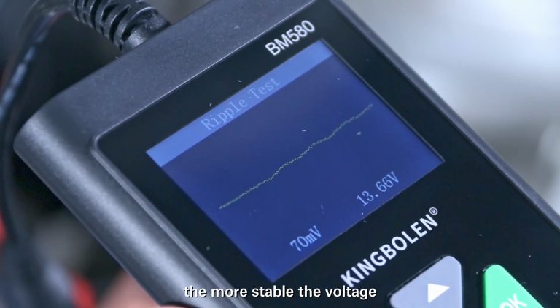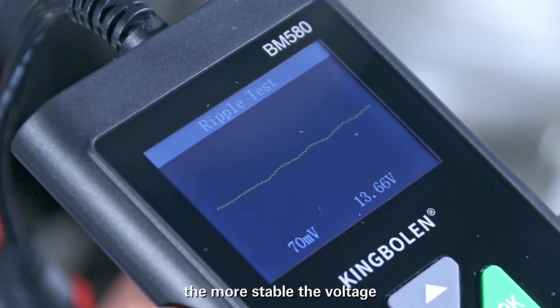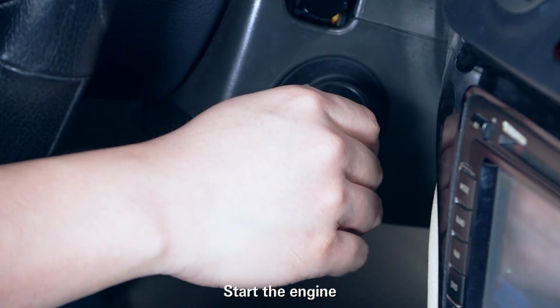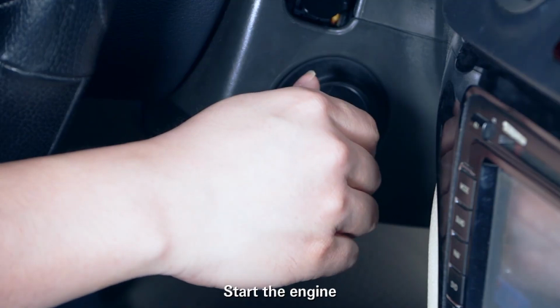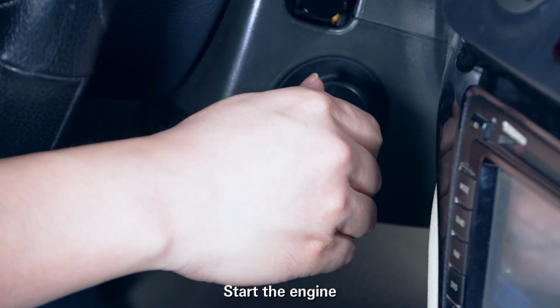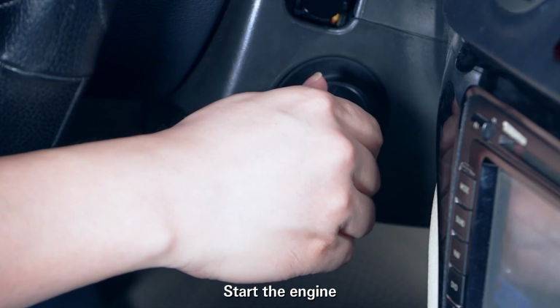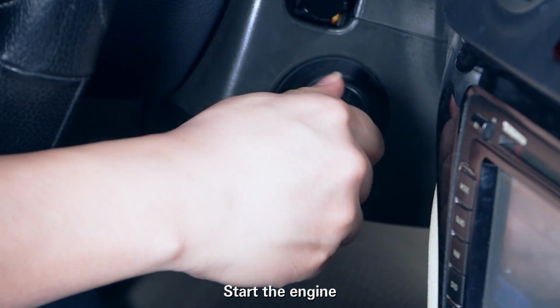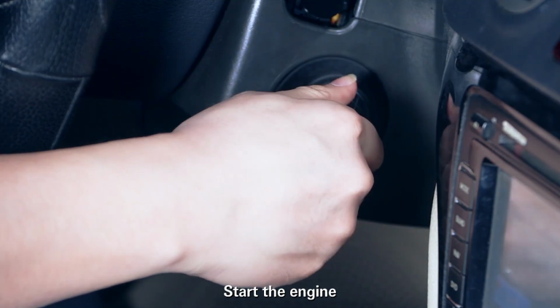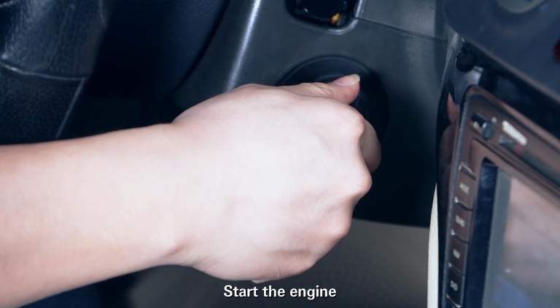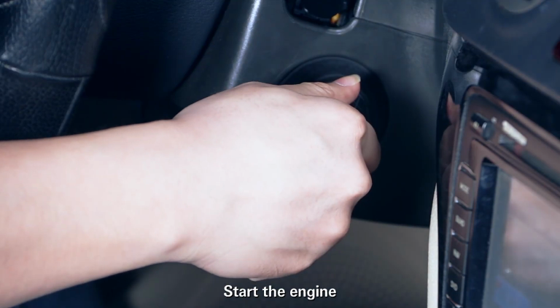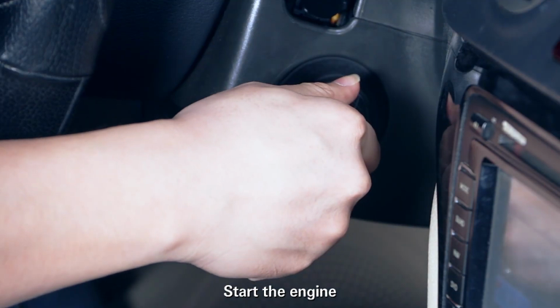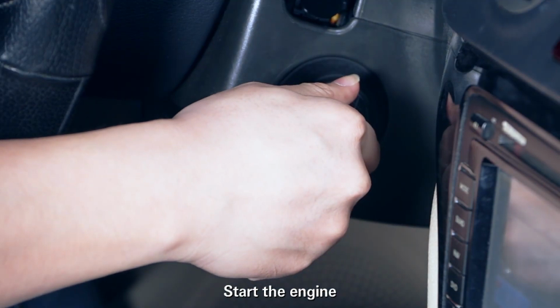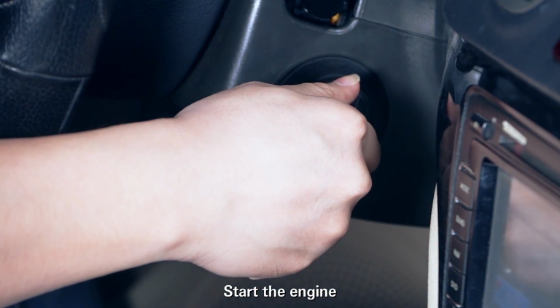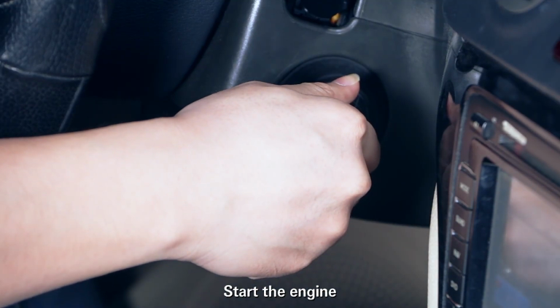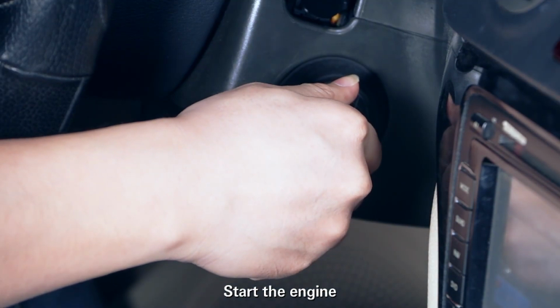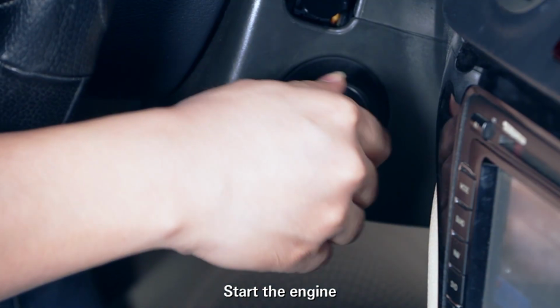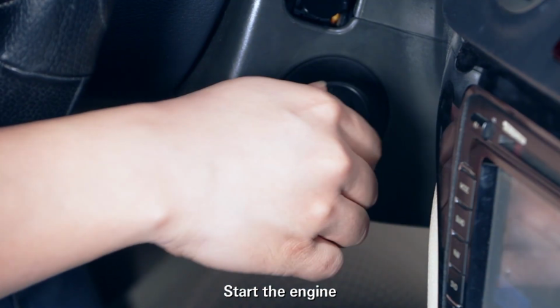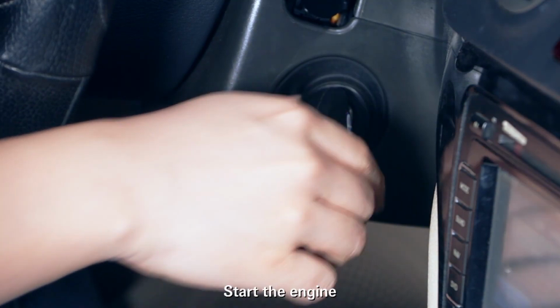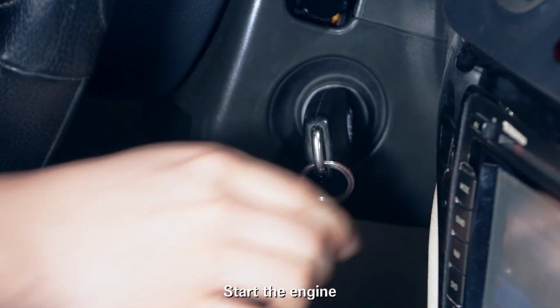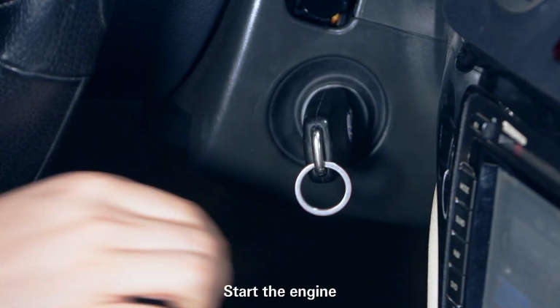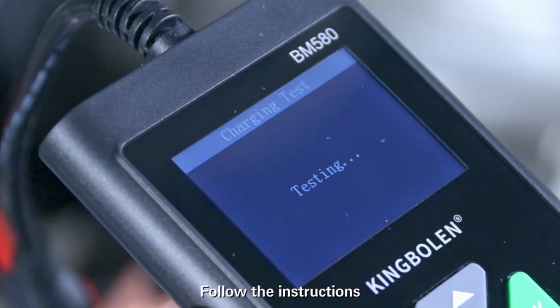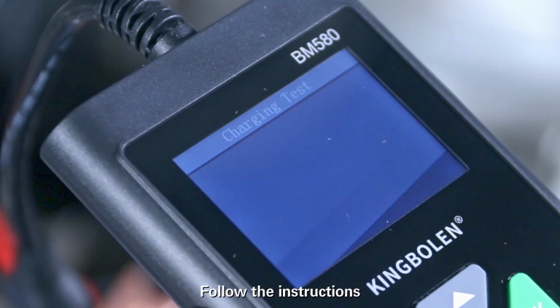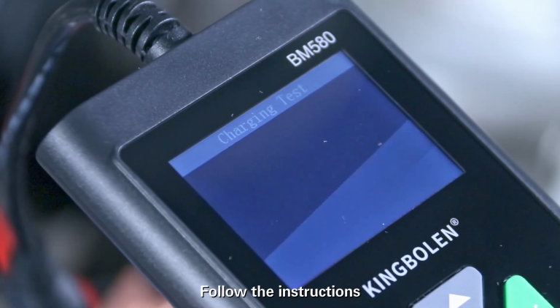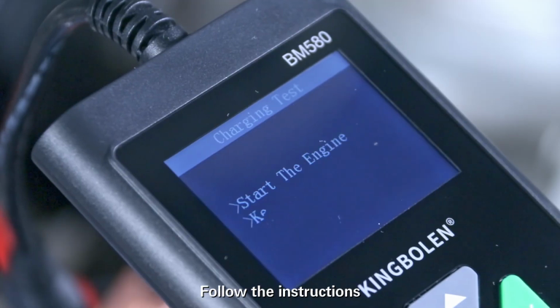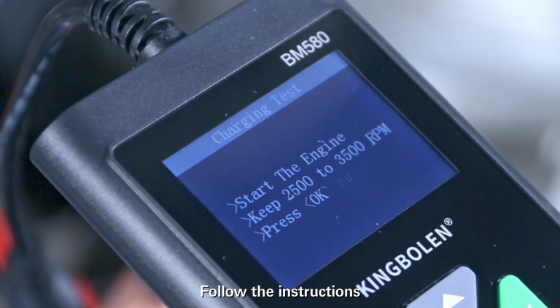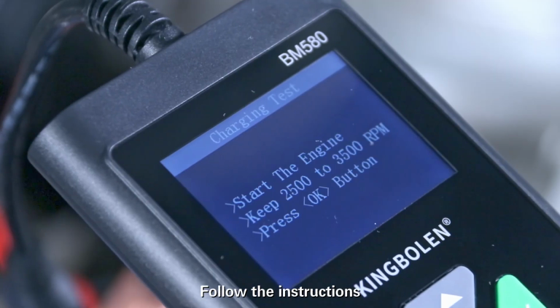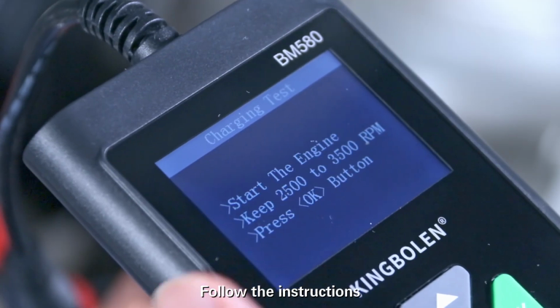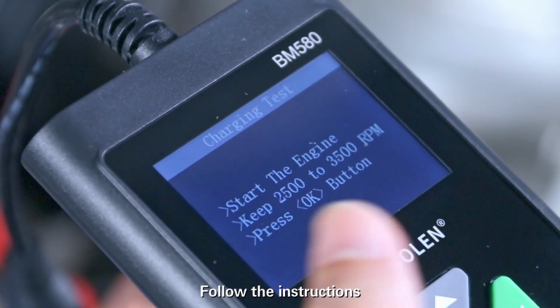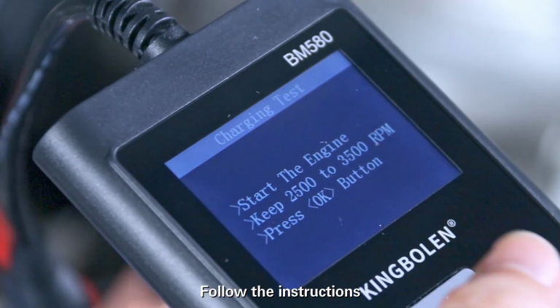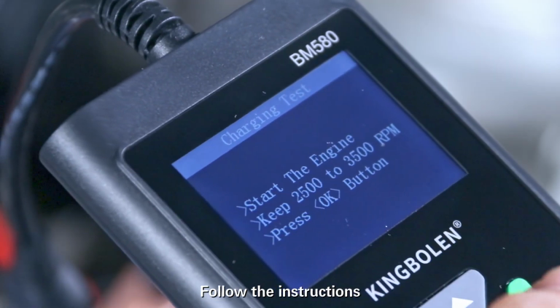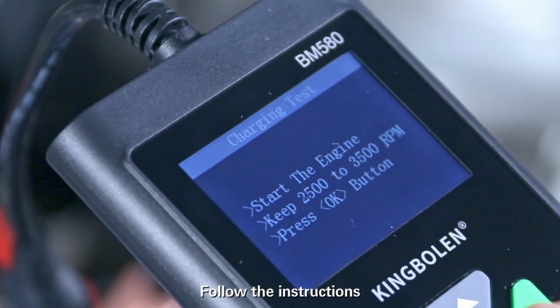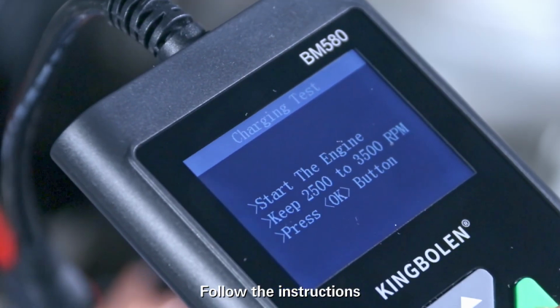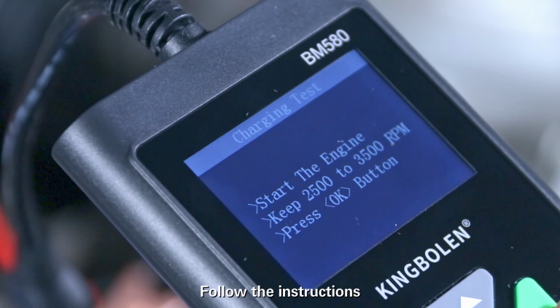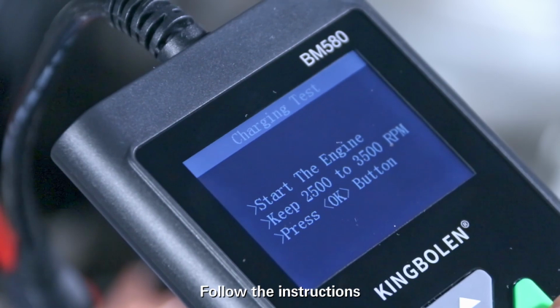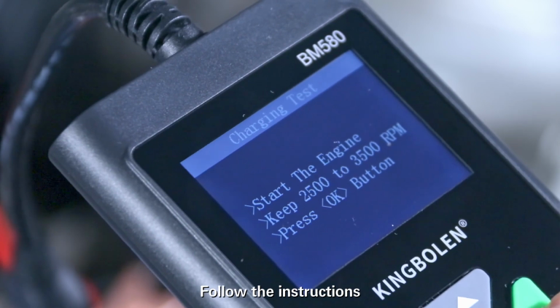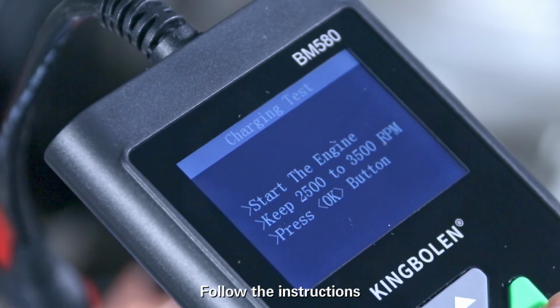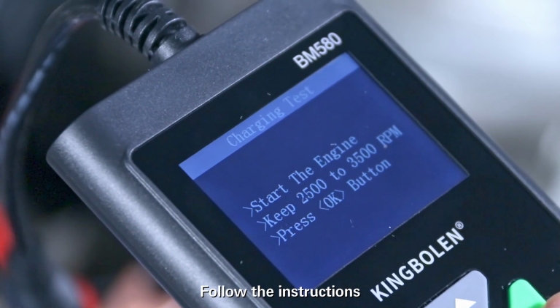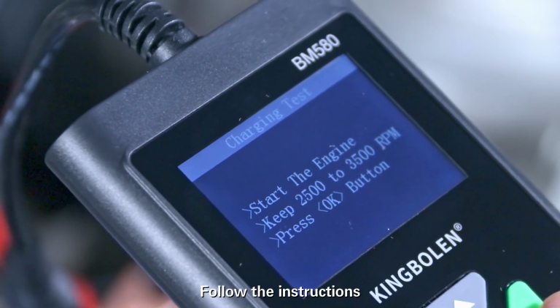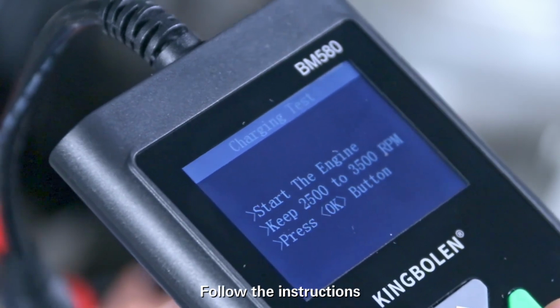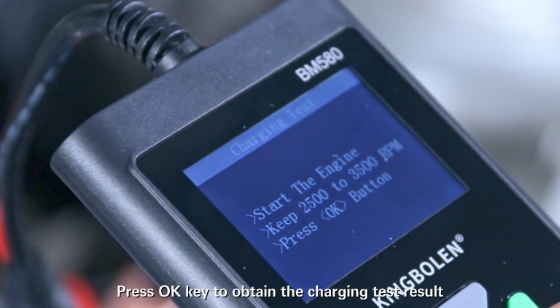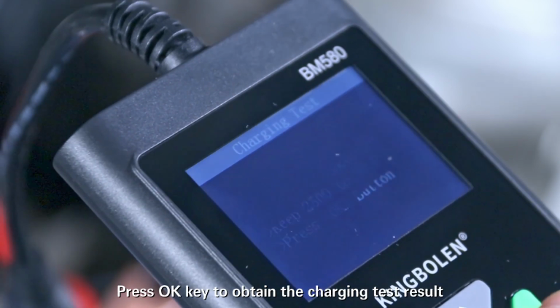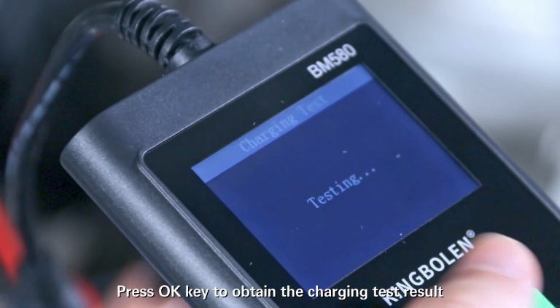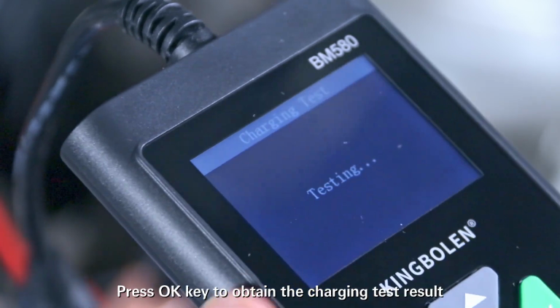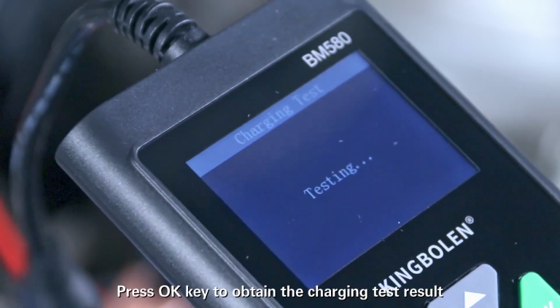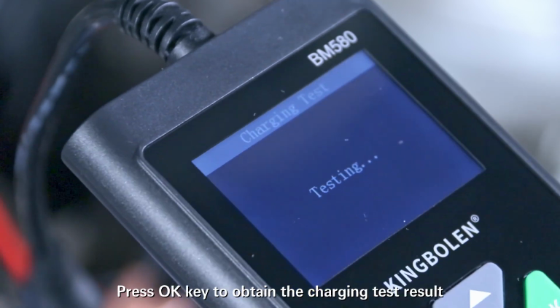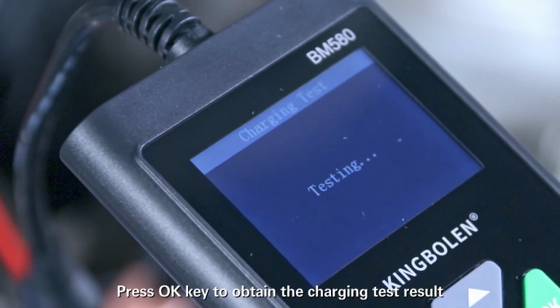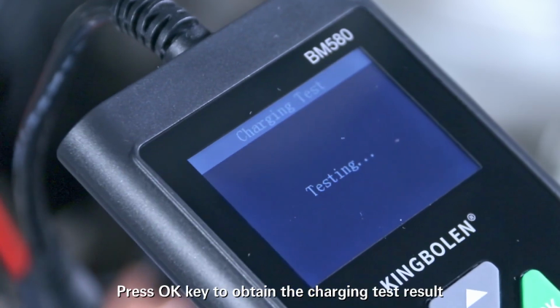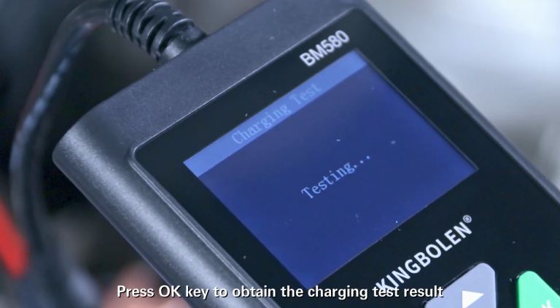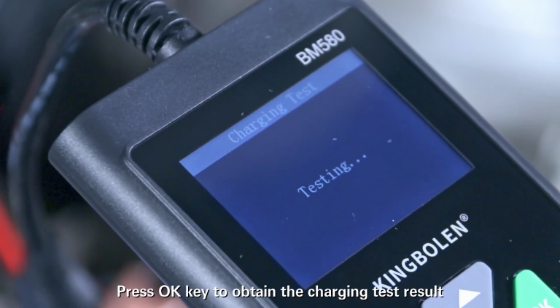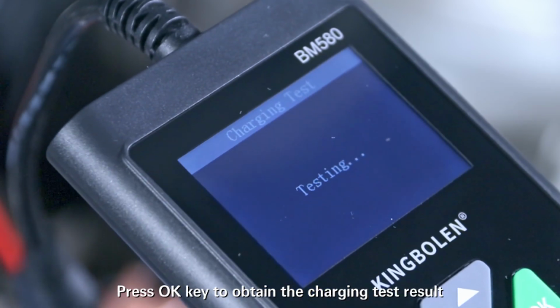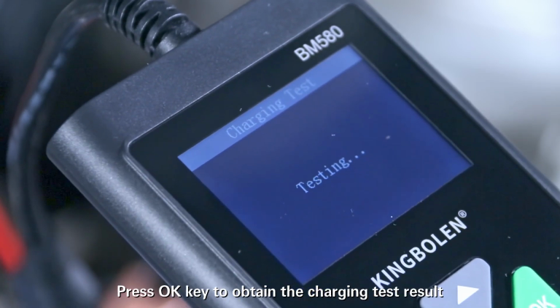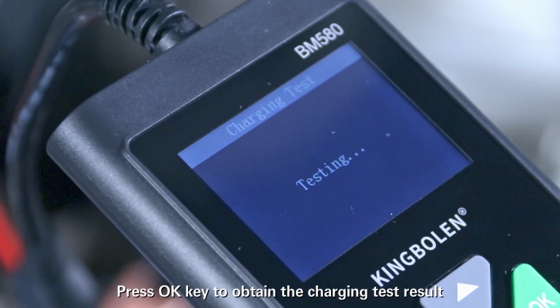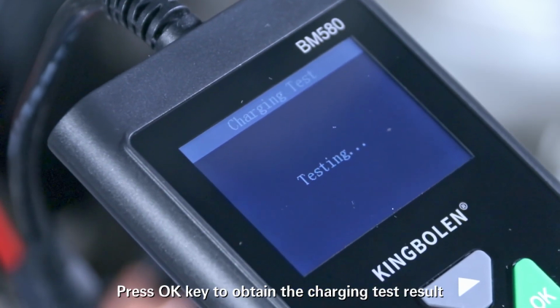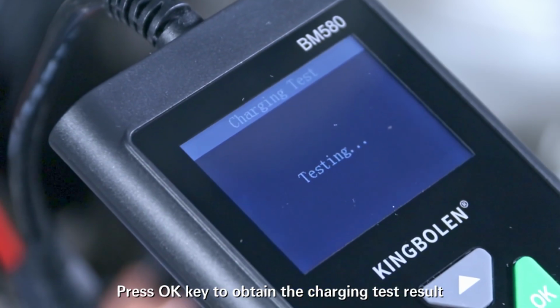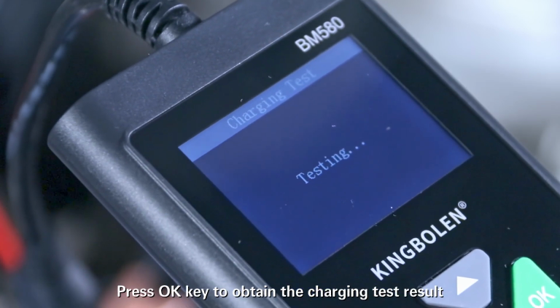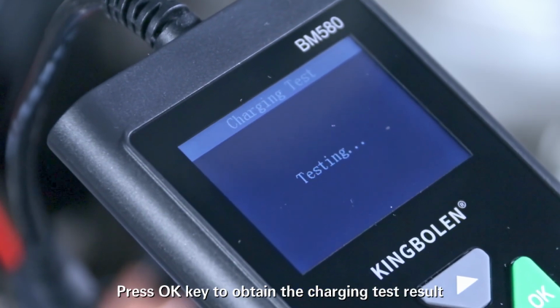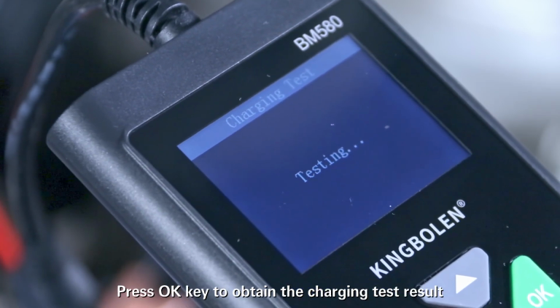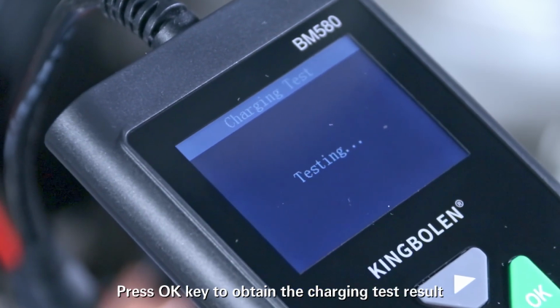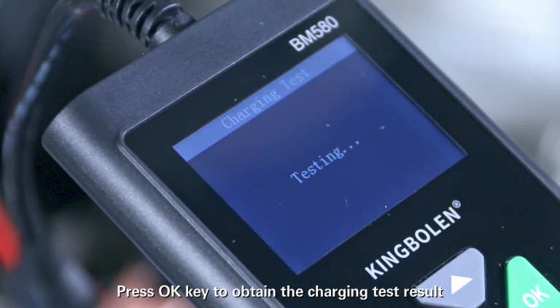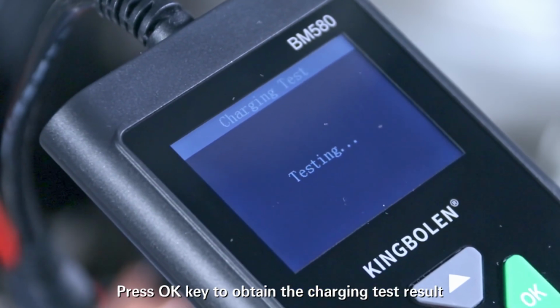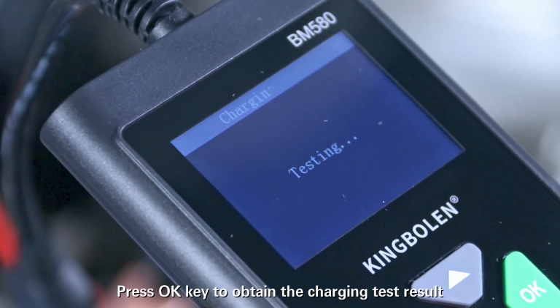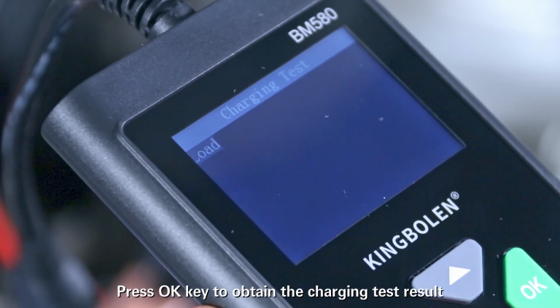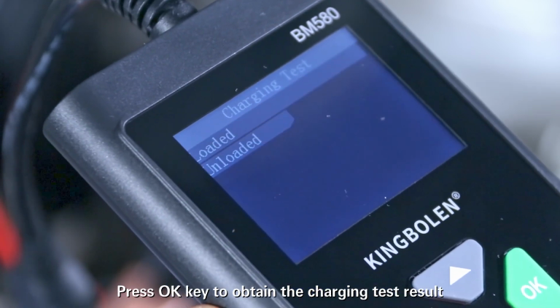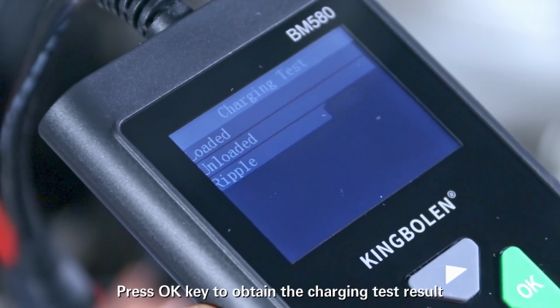Start the engine and follow the instructions. Press the OK key to obtain the charging test result.